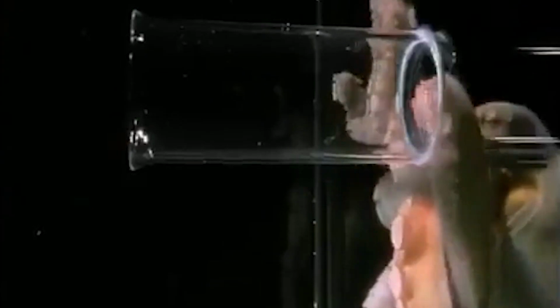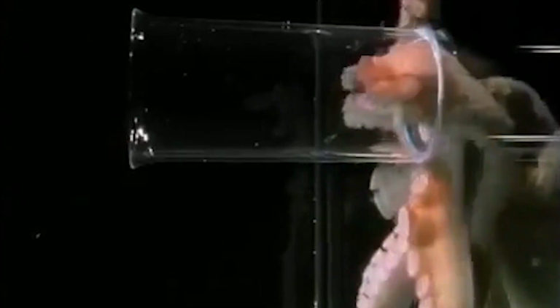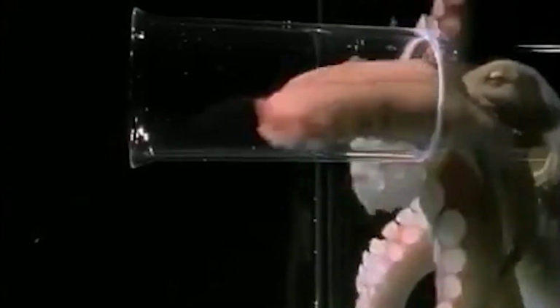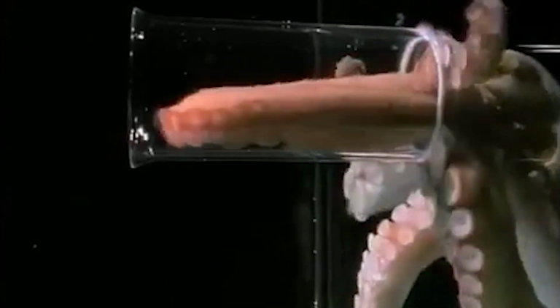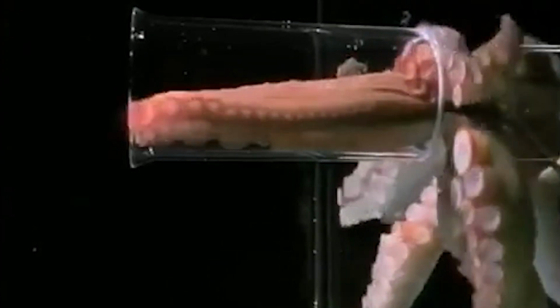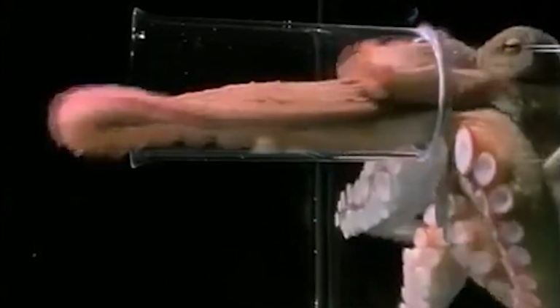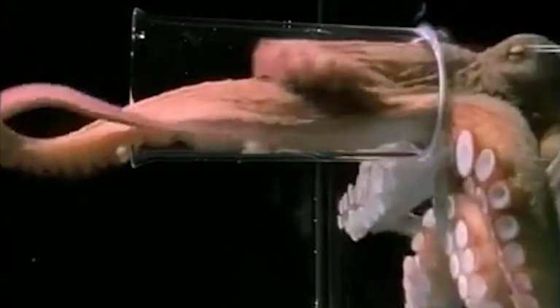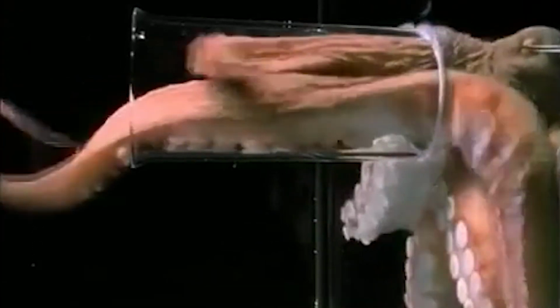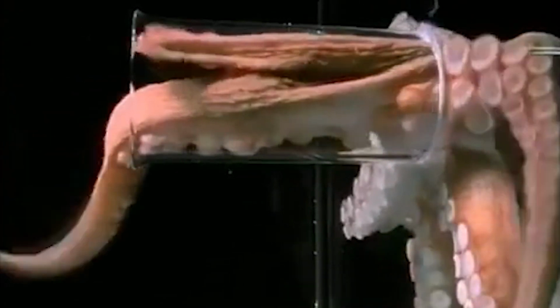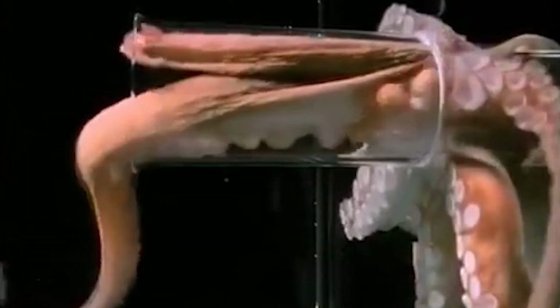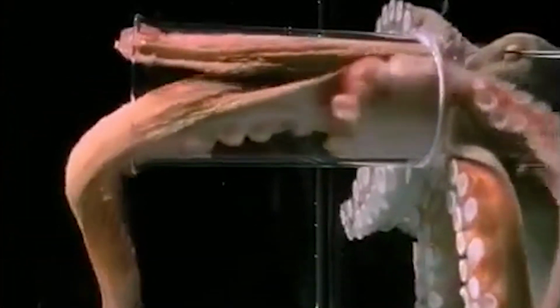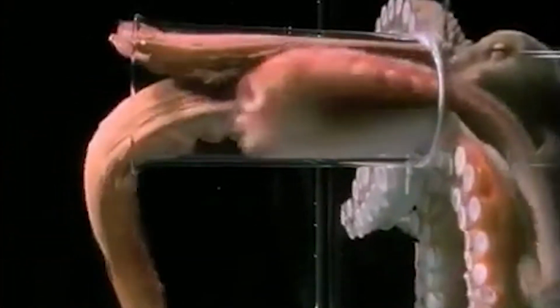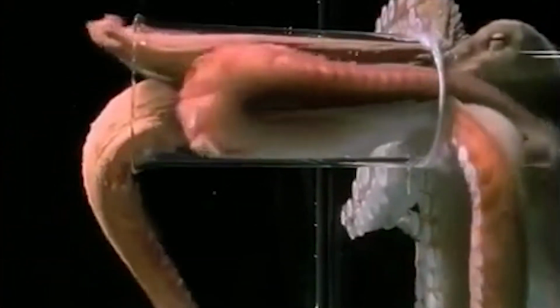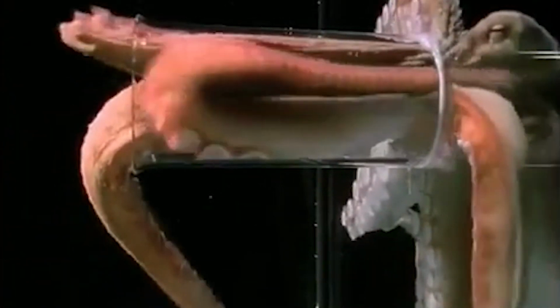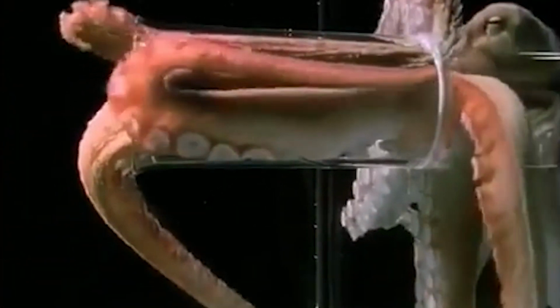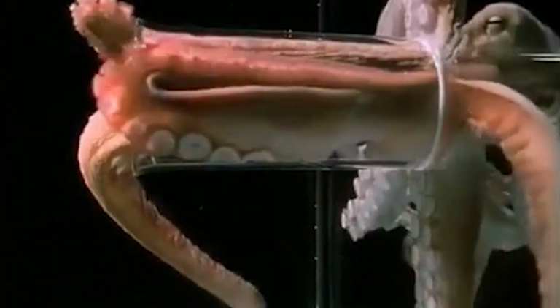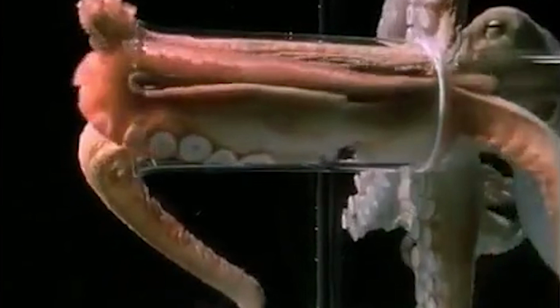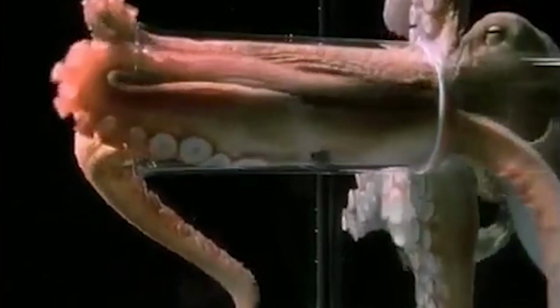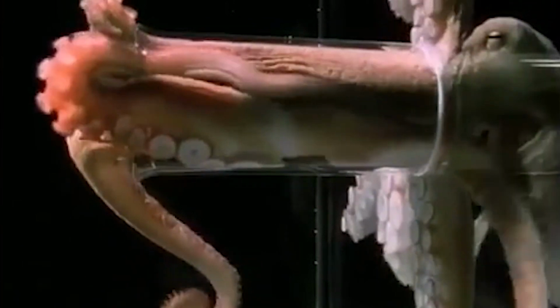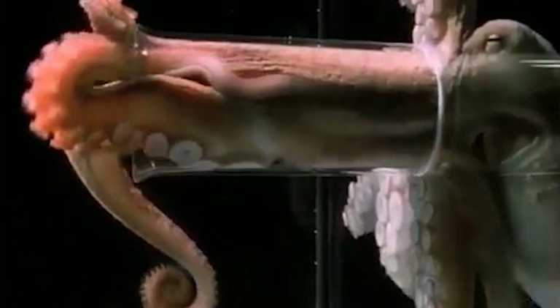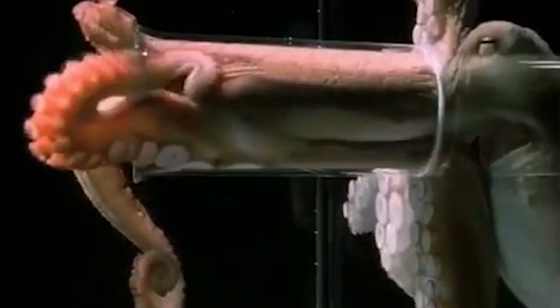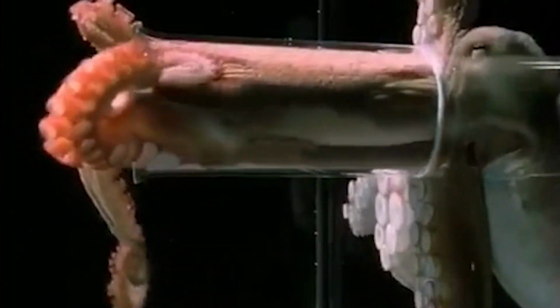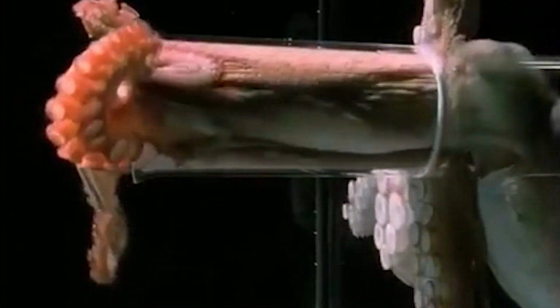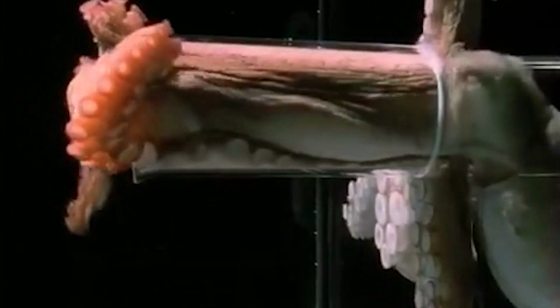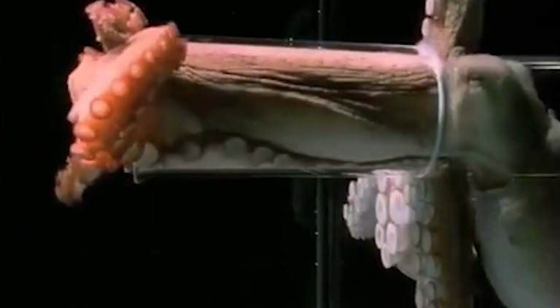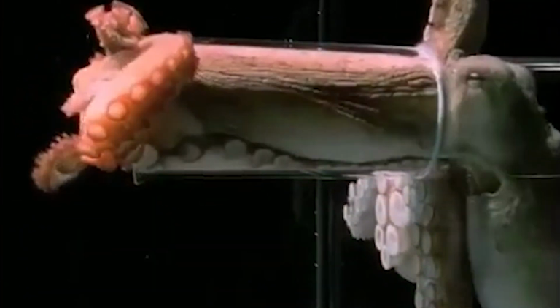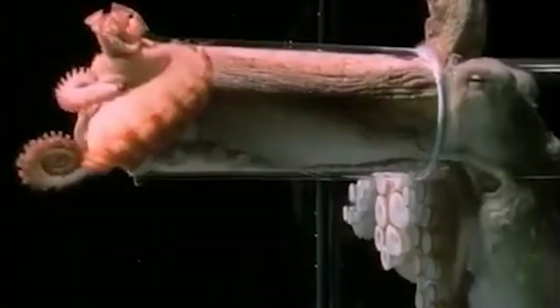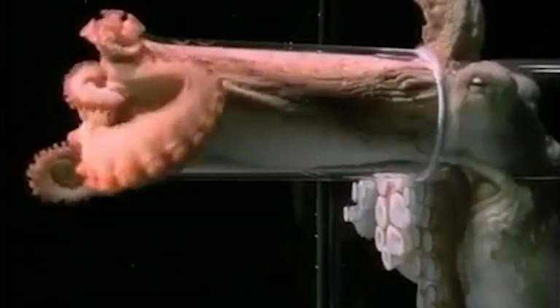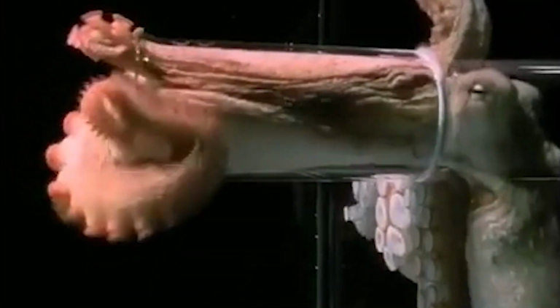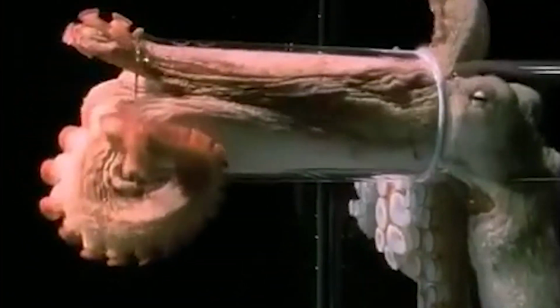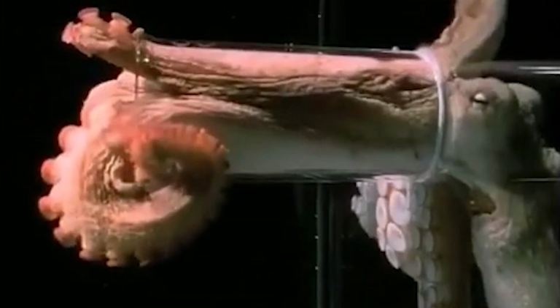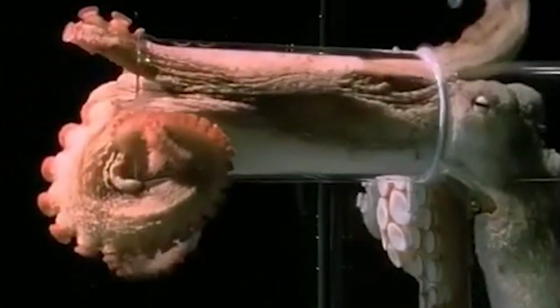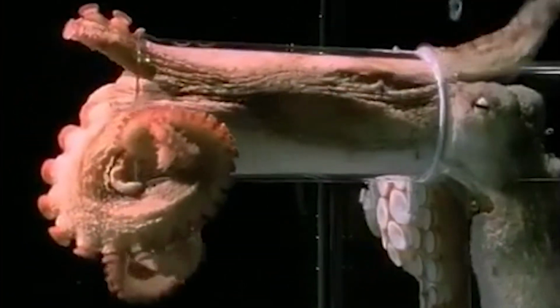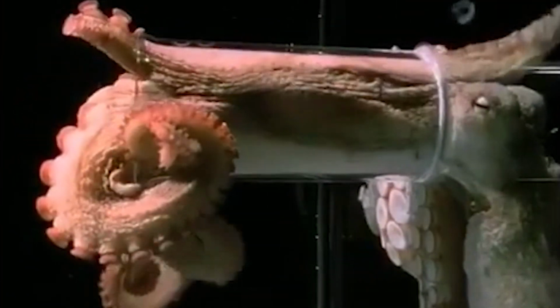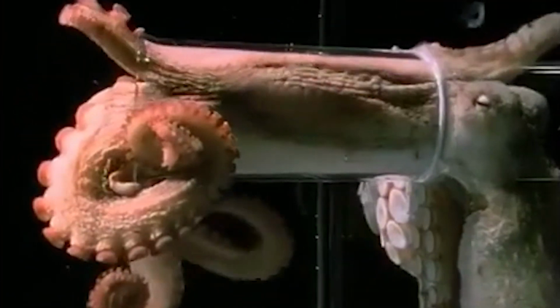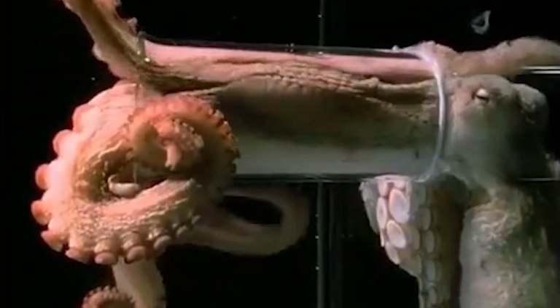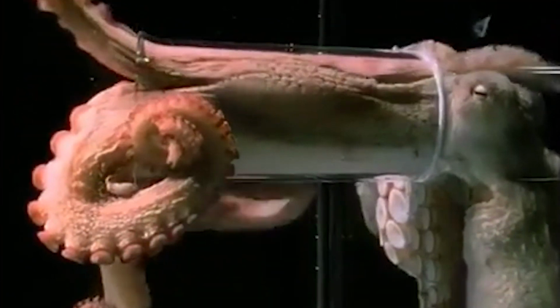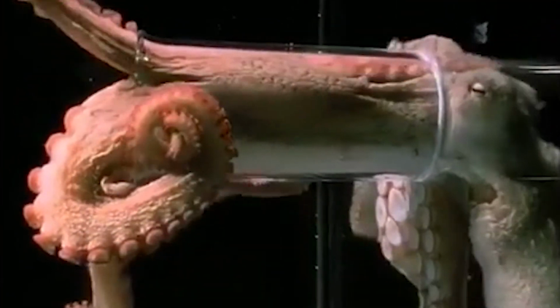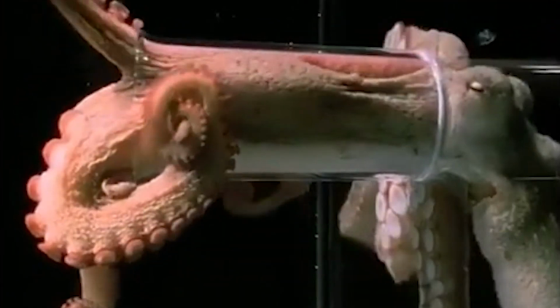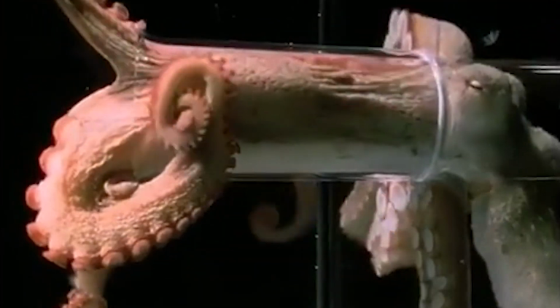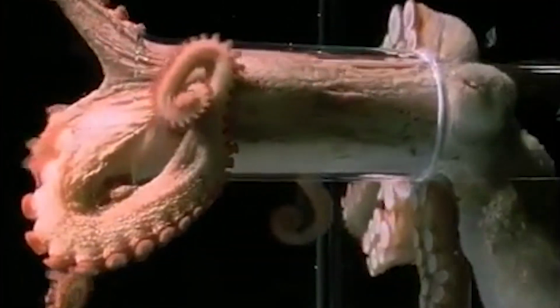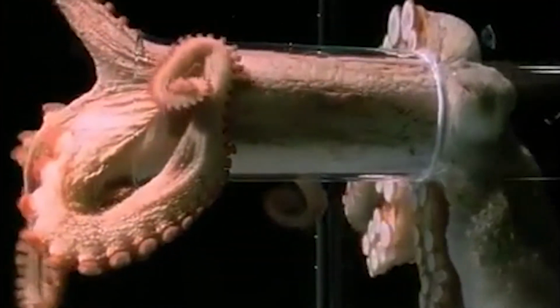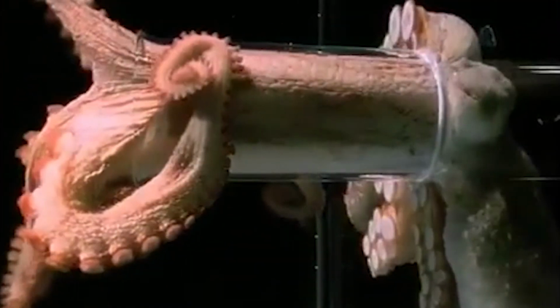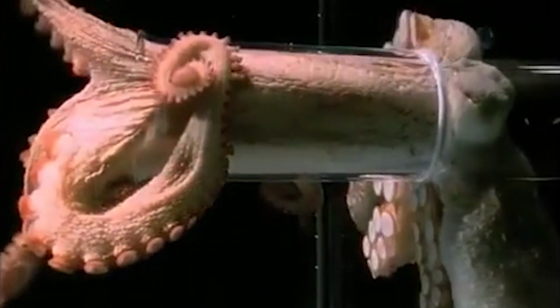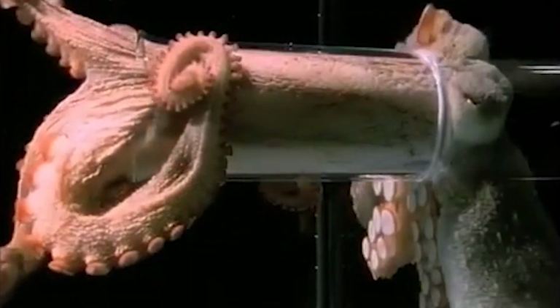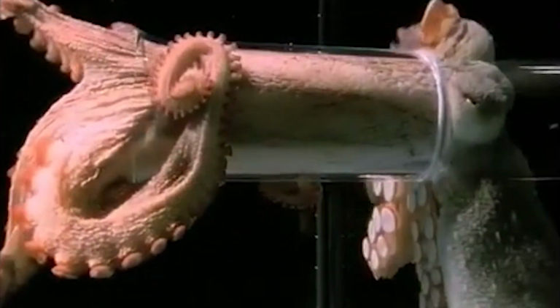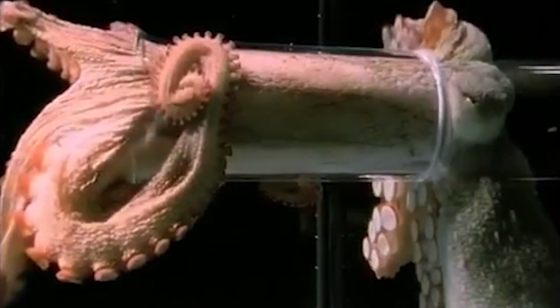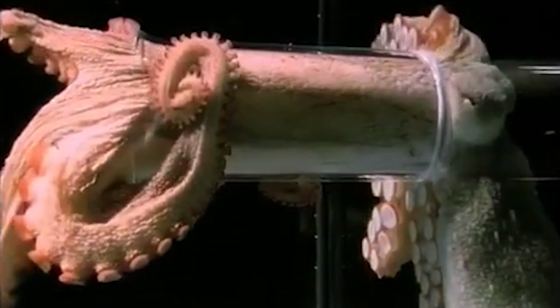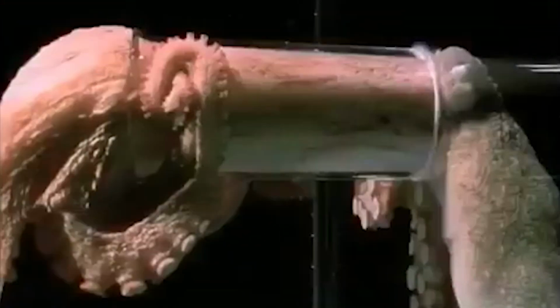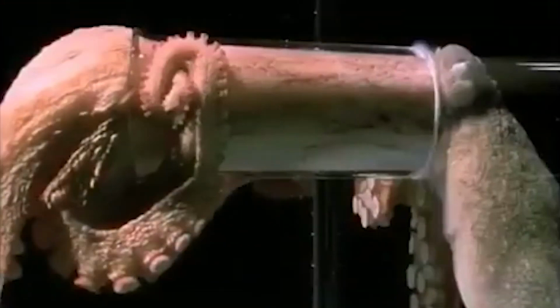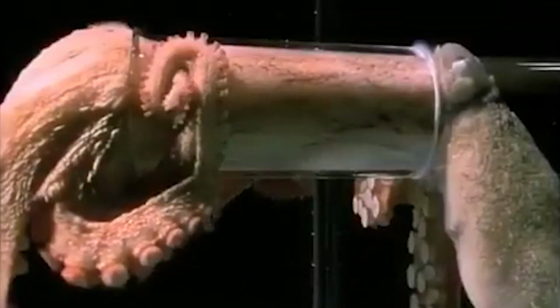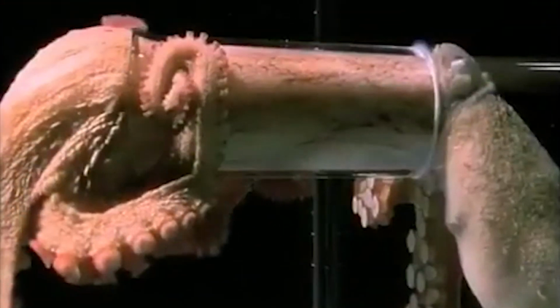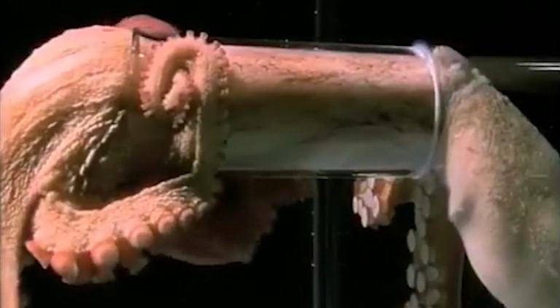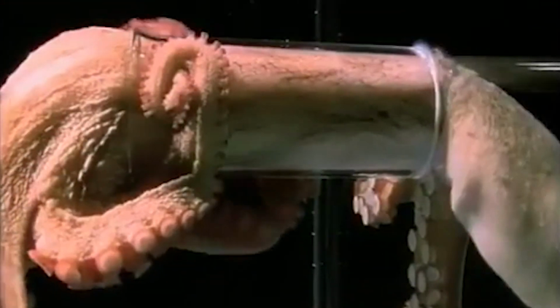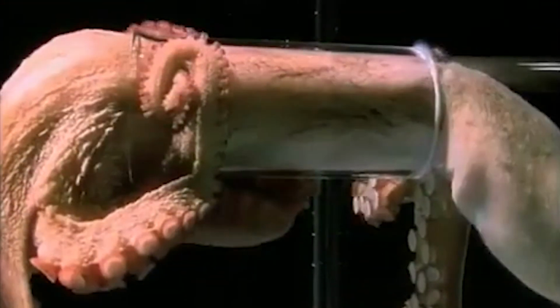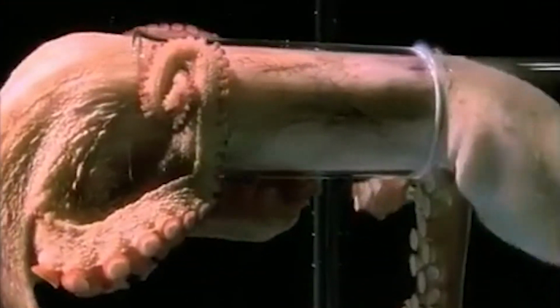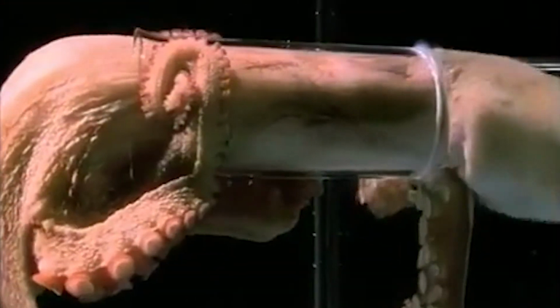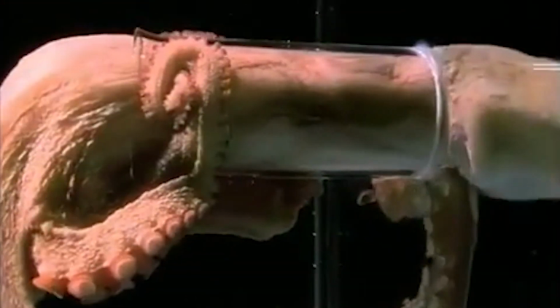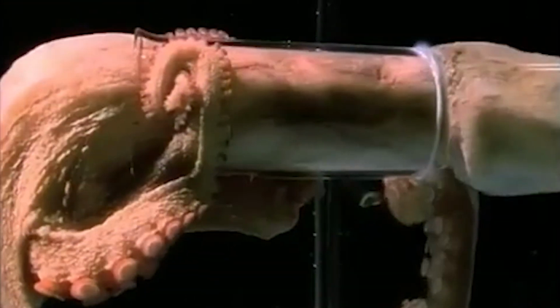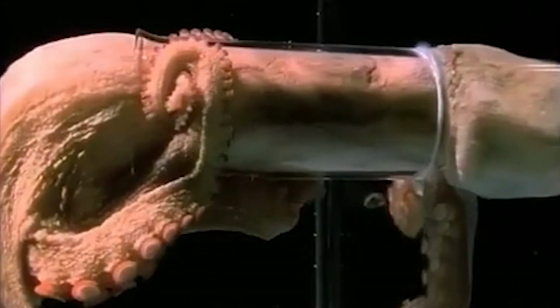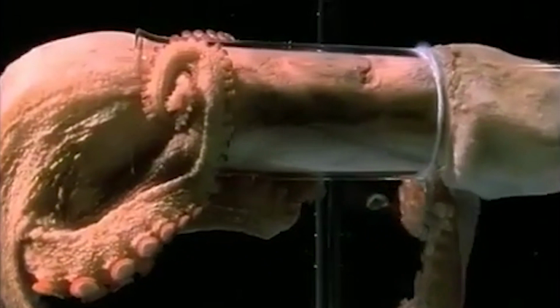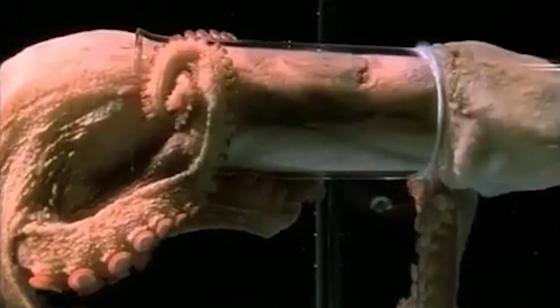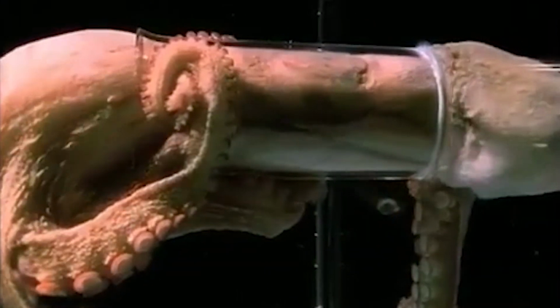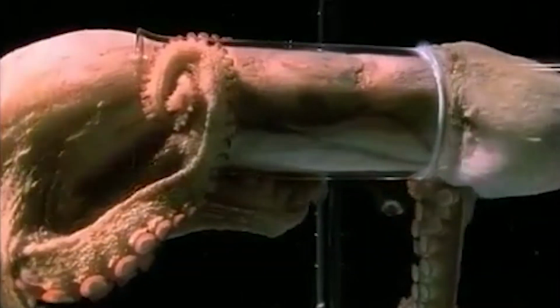All octopuses are invertebrates, which means they have no skeleton. They can squeeze into all sorts of tight spaces.